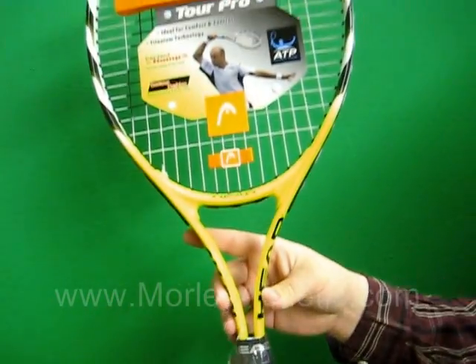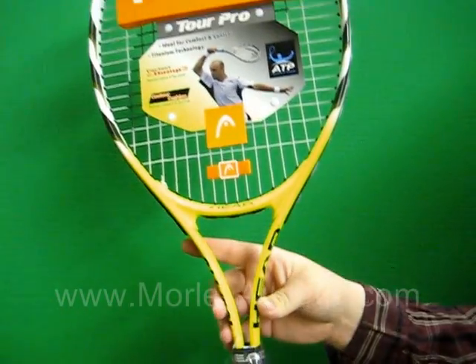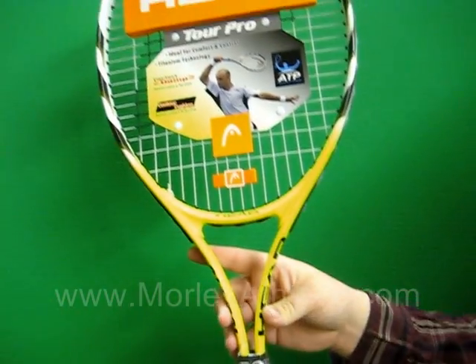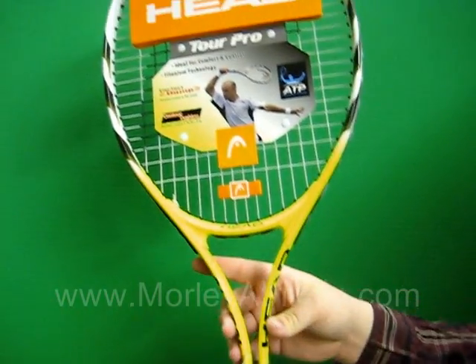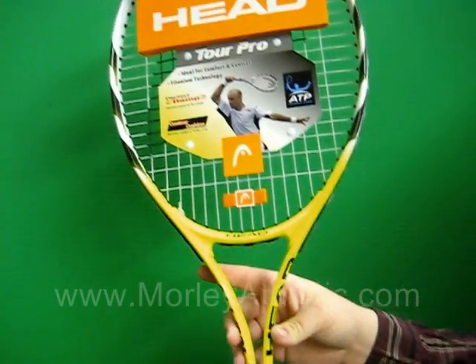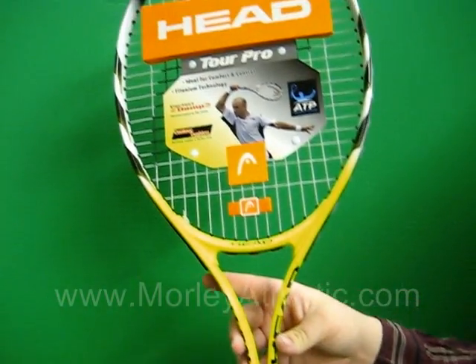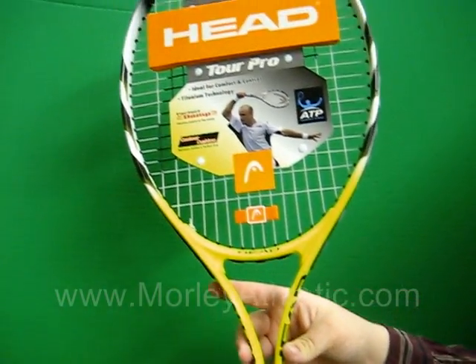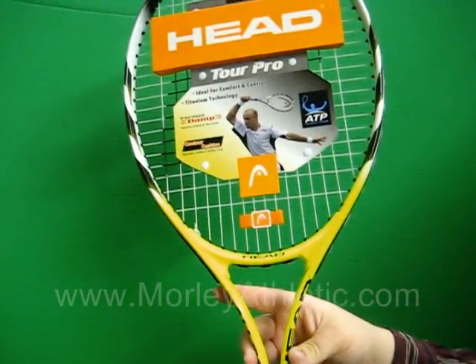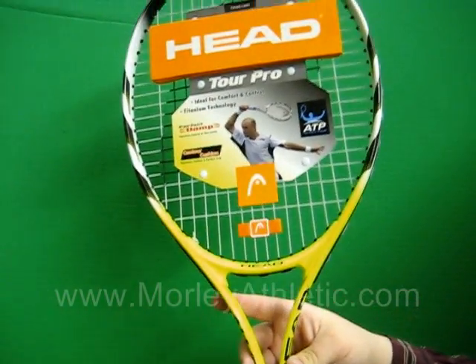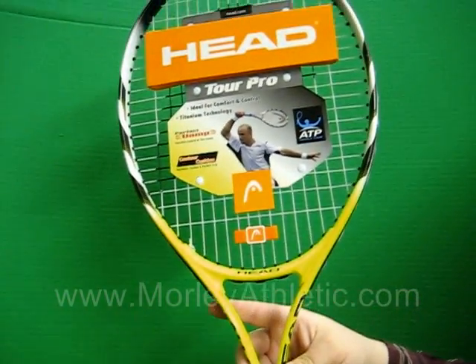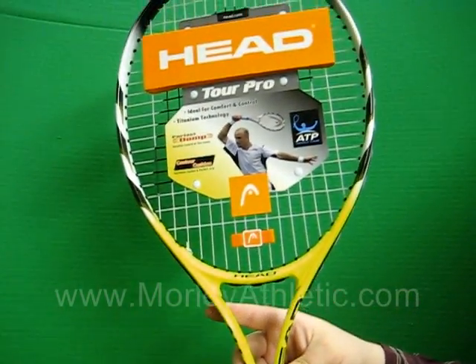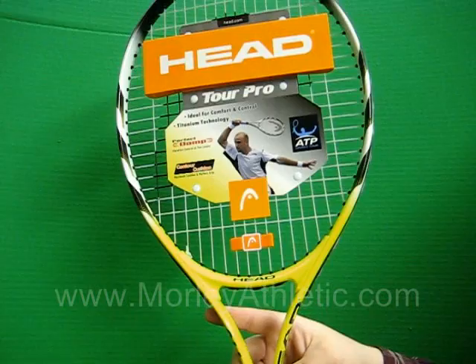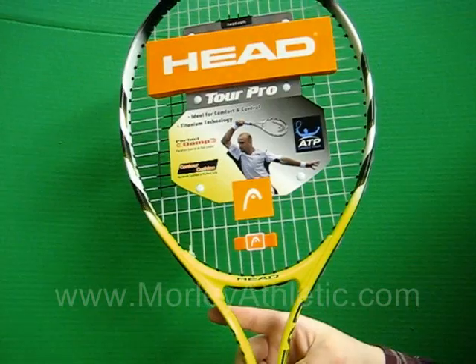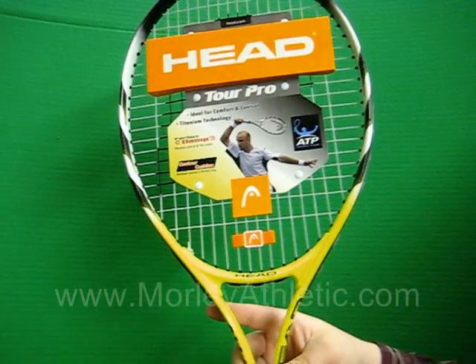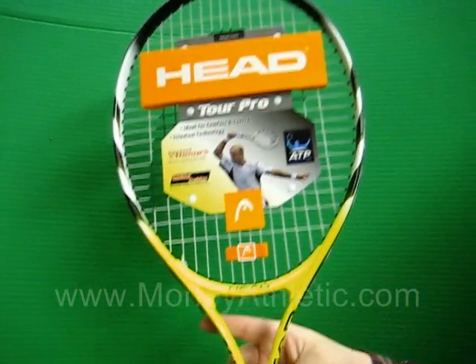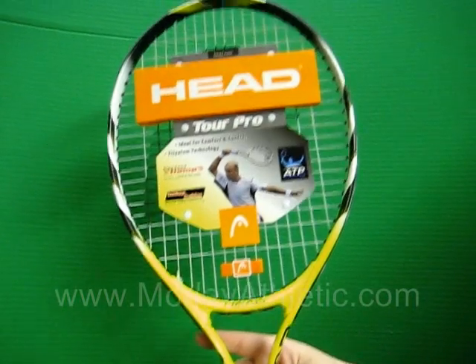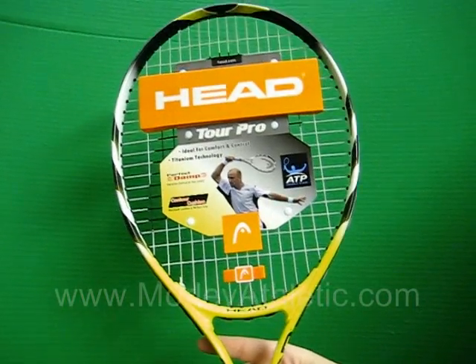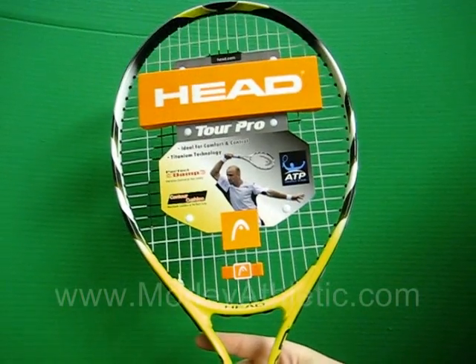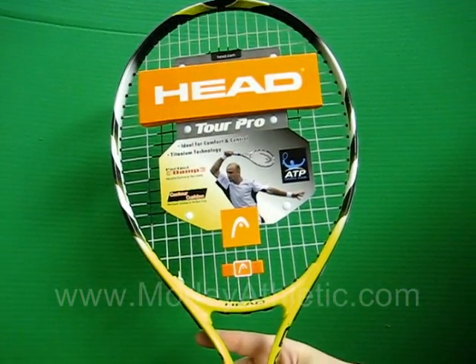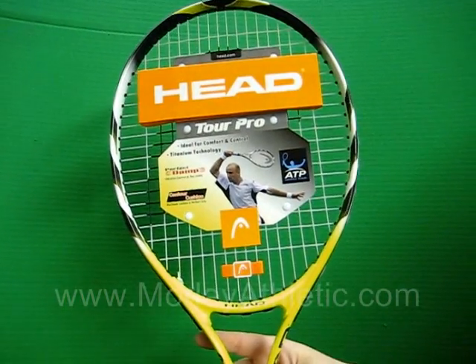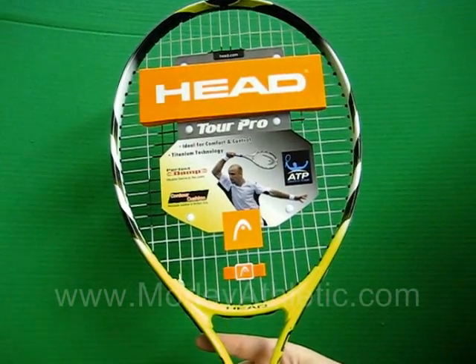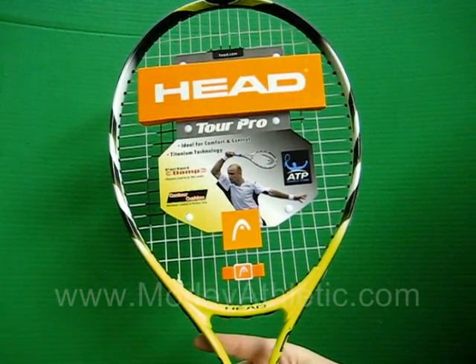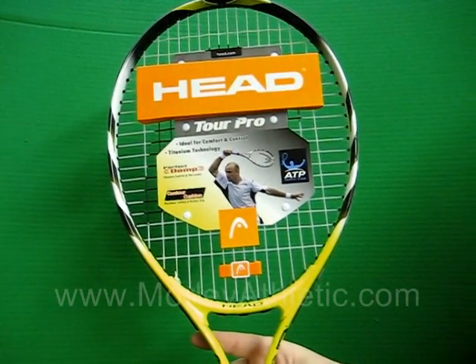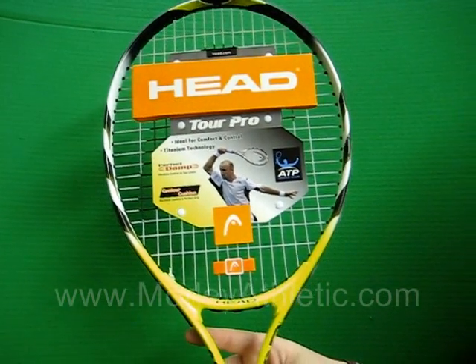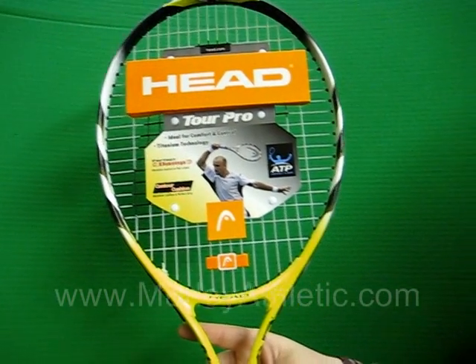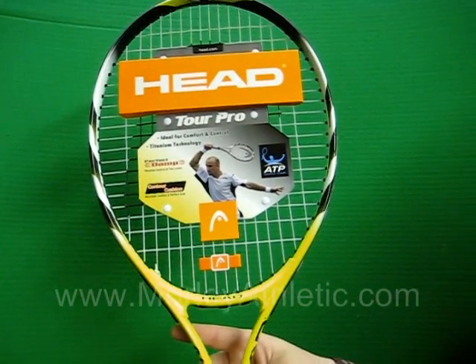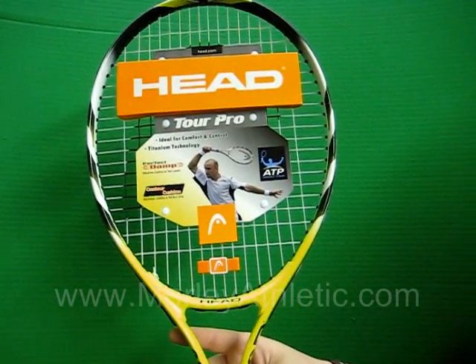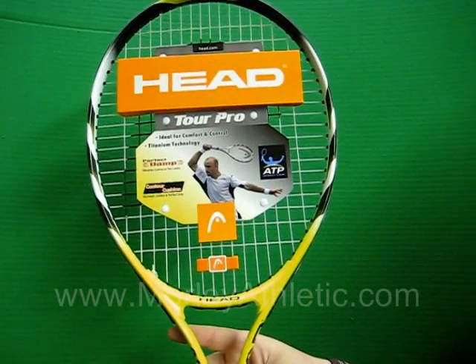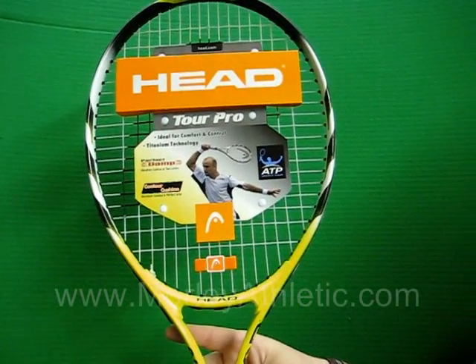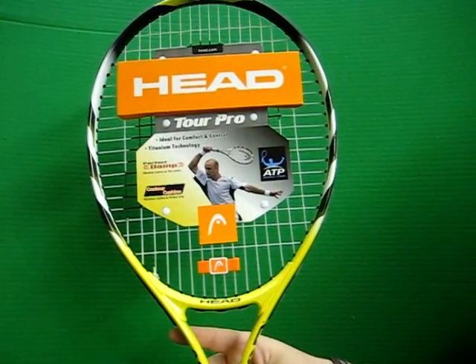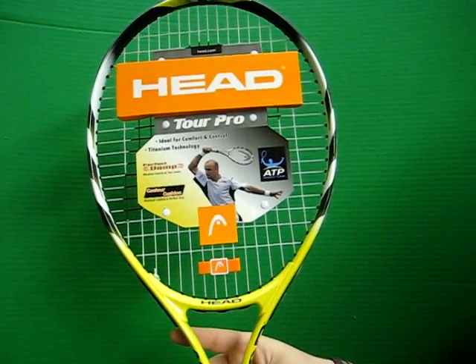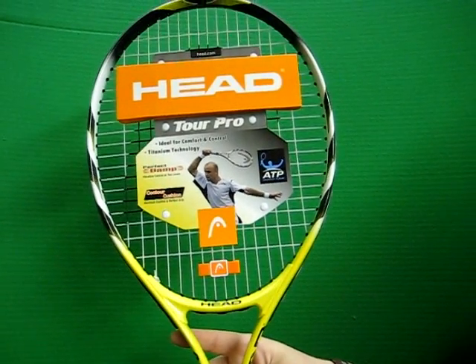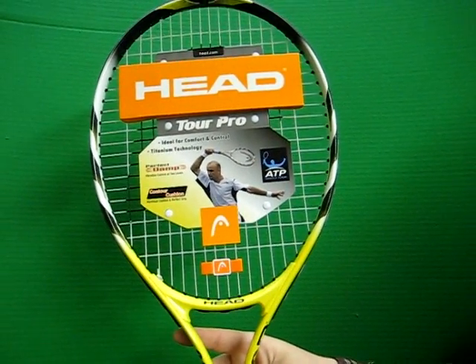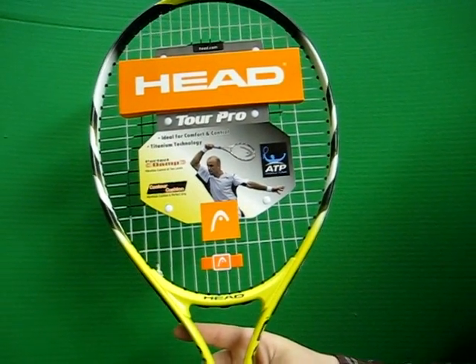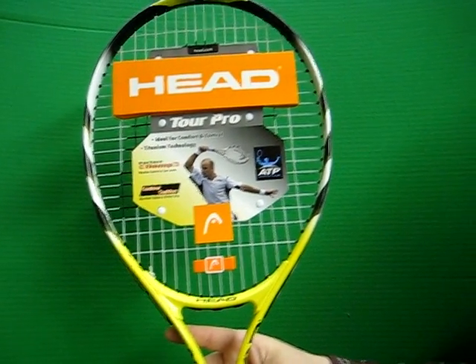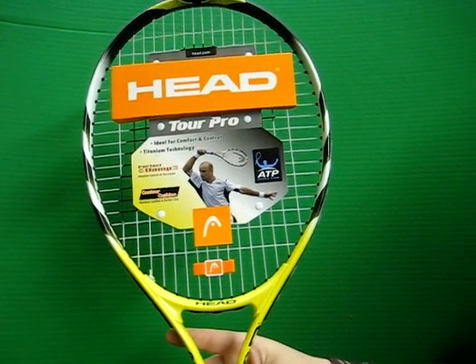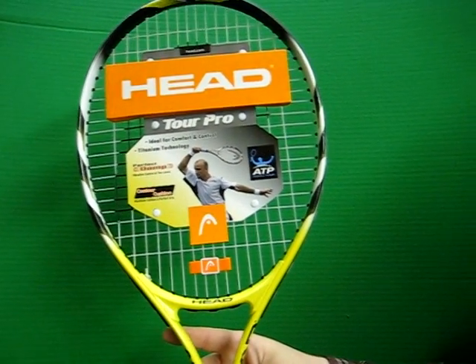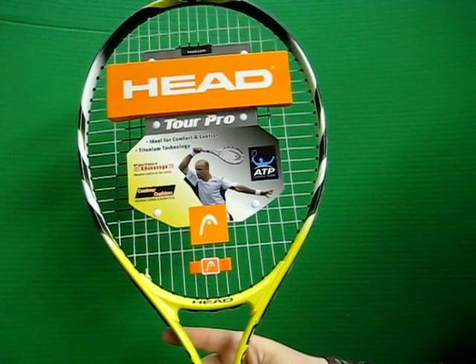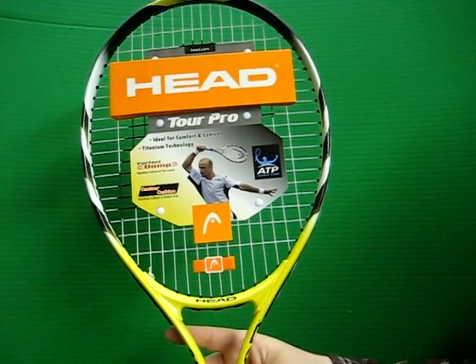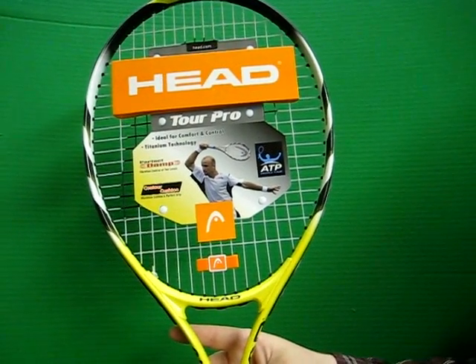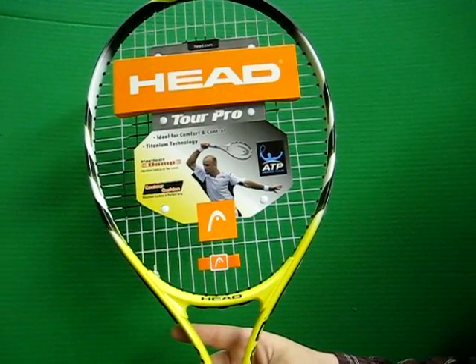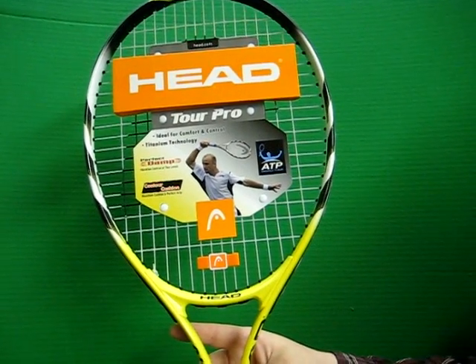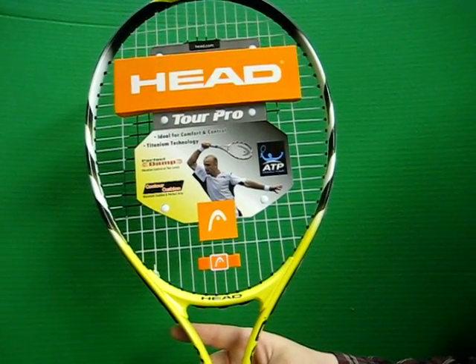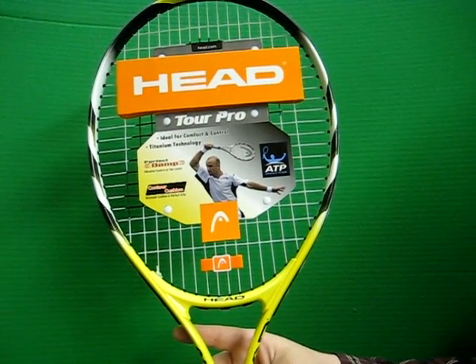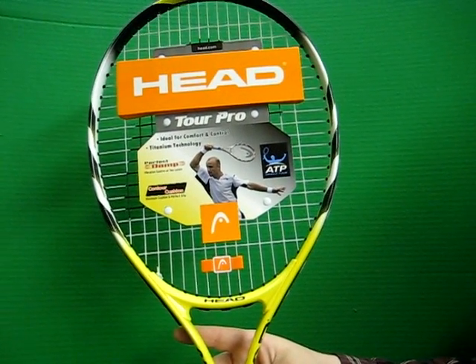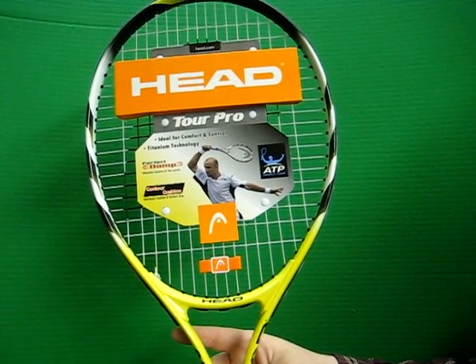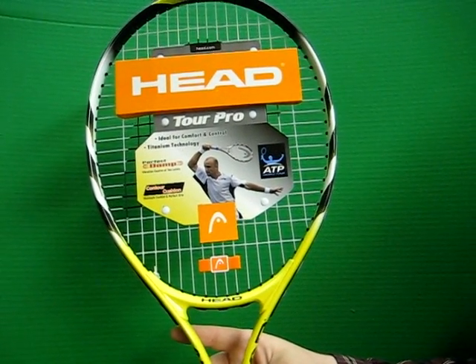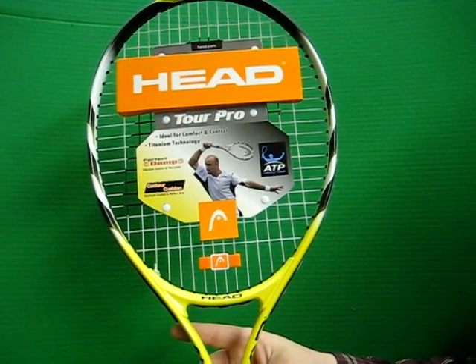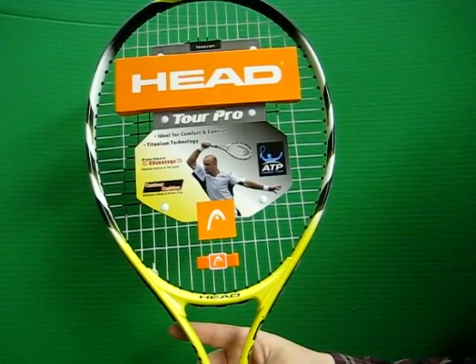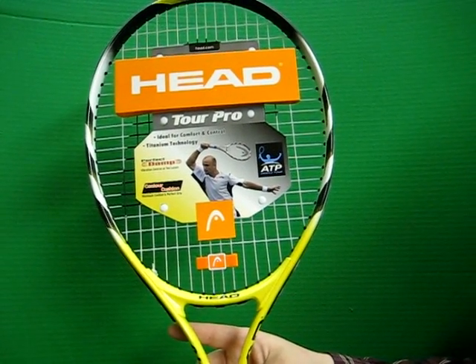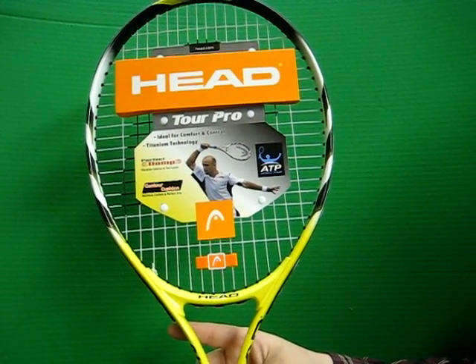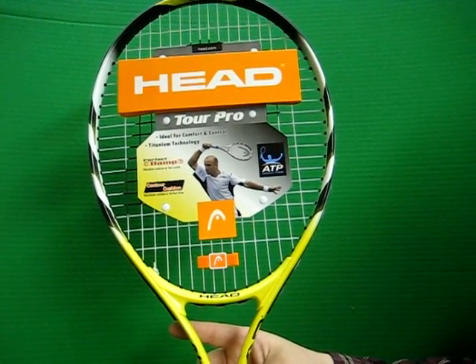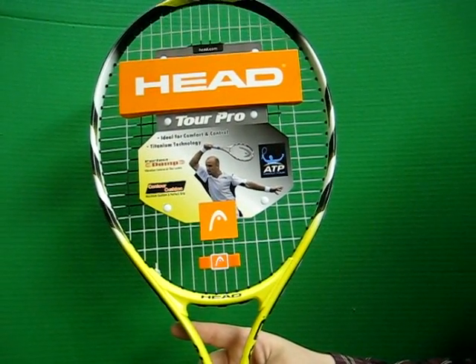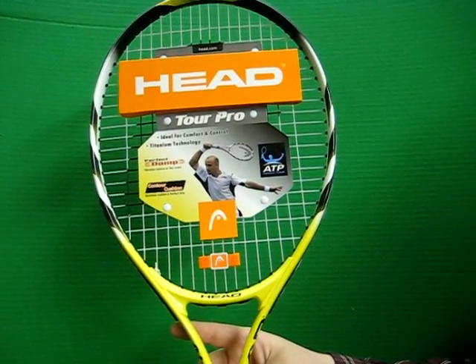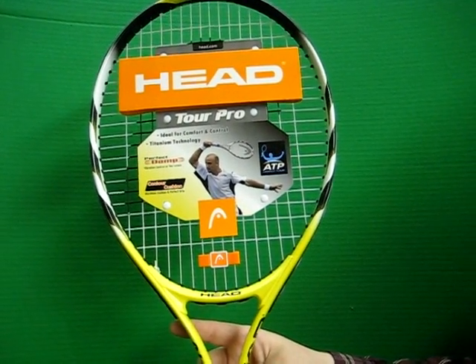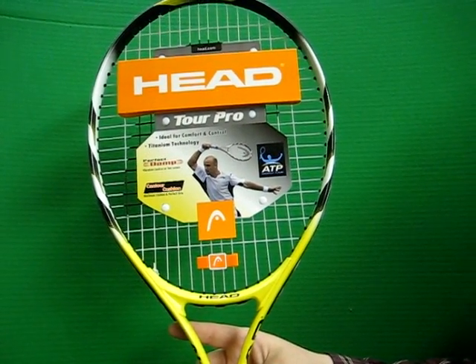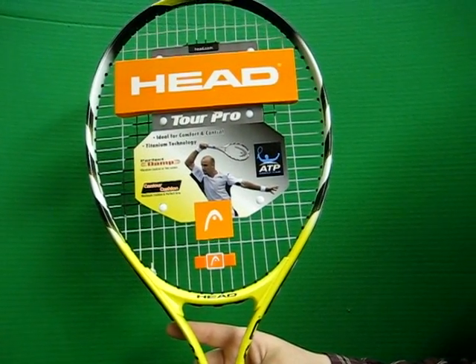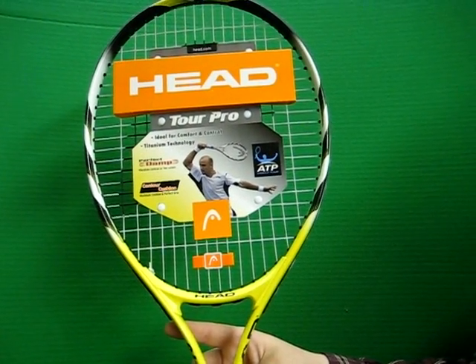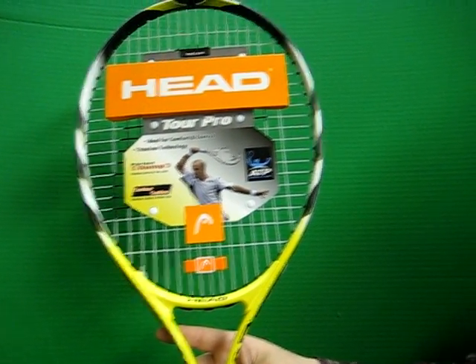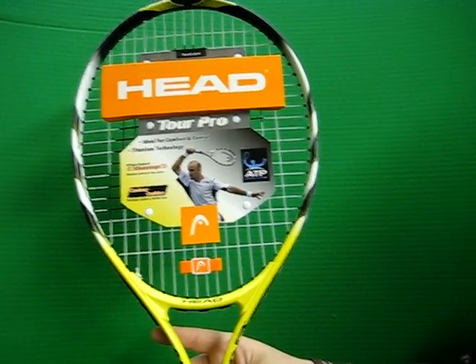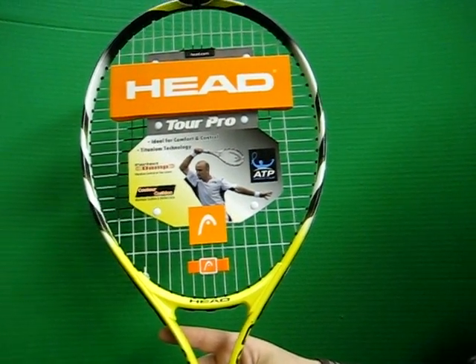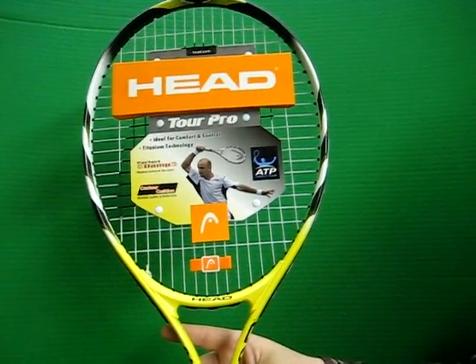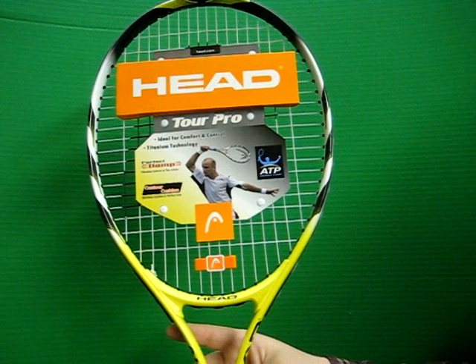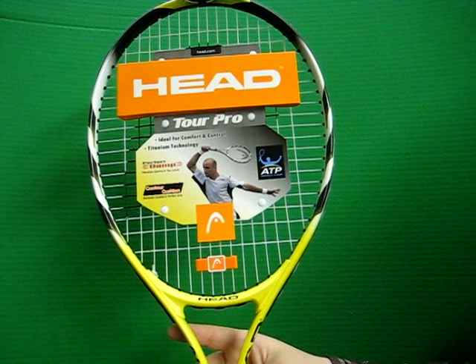This is the M10140 Head TI Tour Pro Tennis Racket, as featured at MorleyAthletic.com.